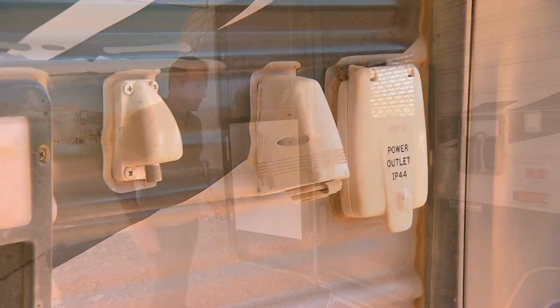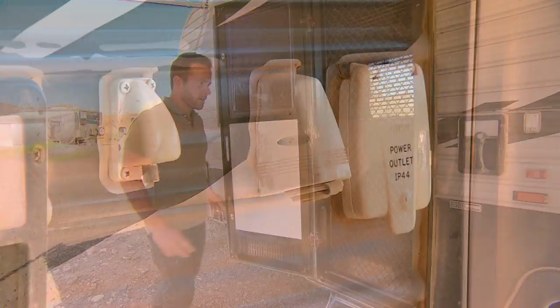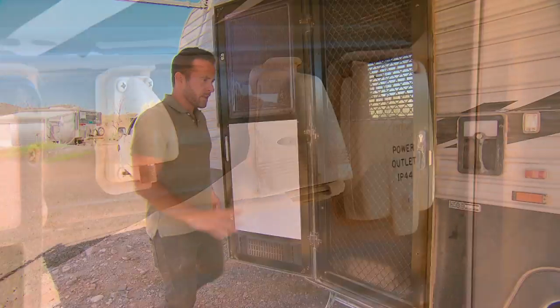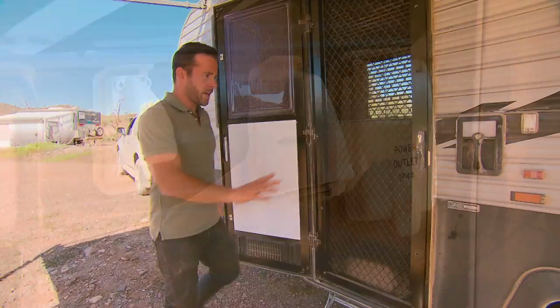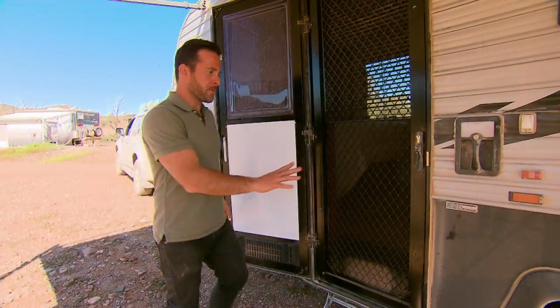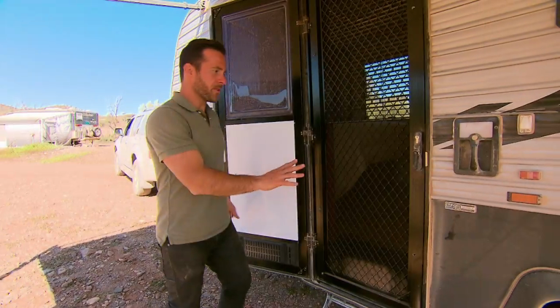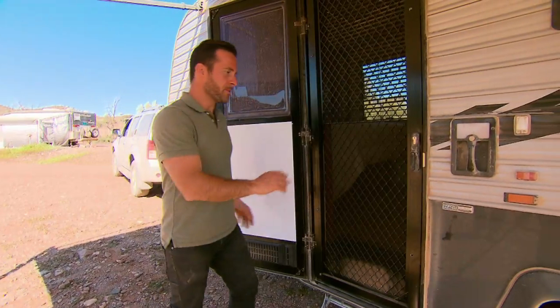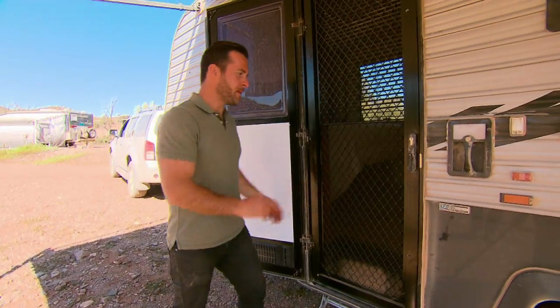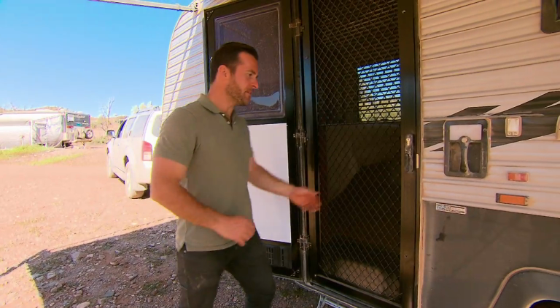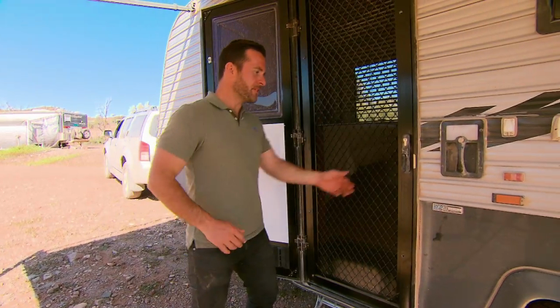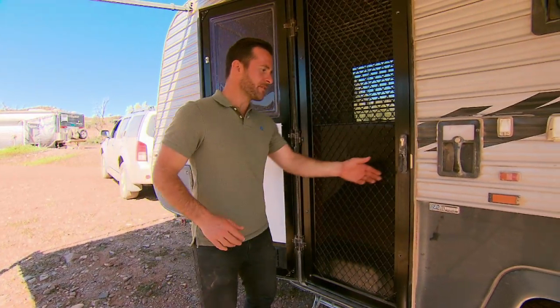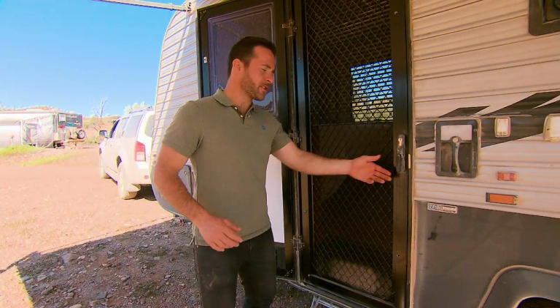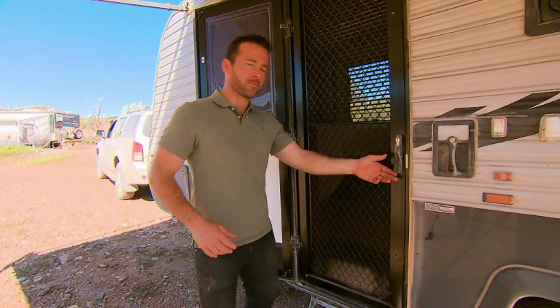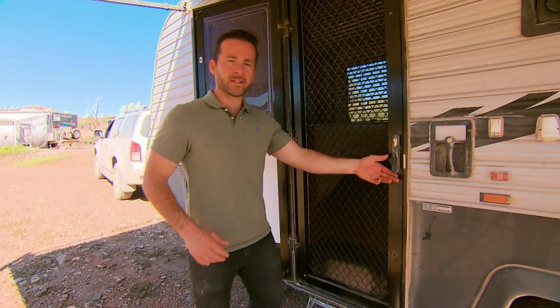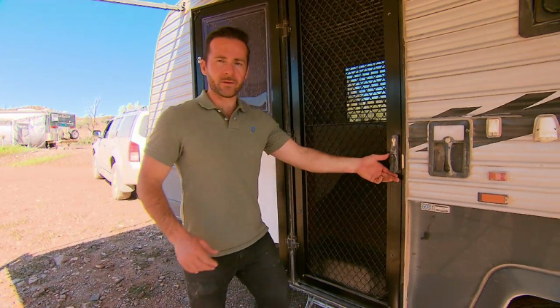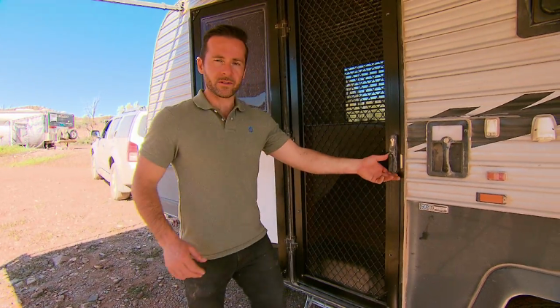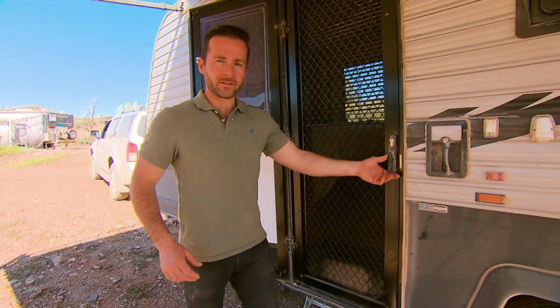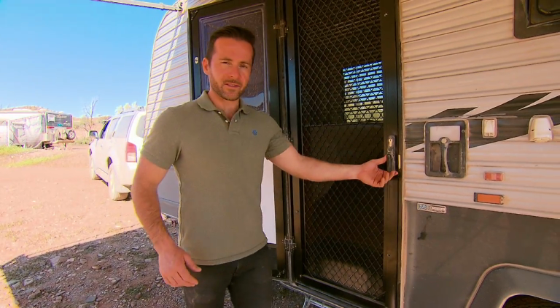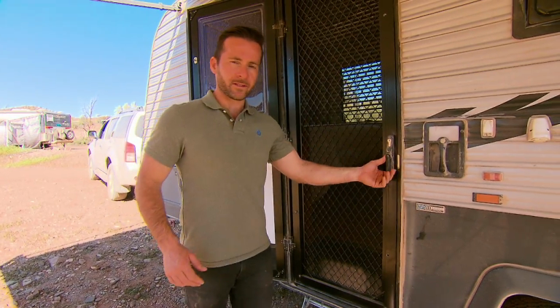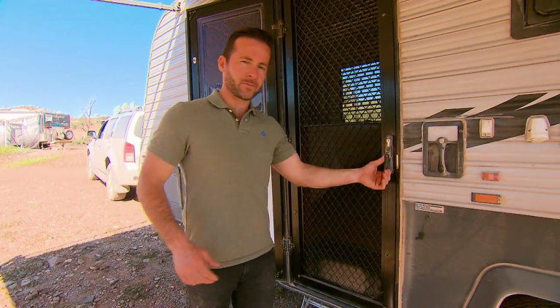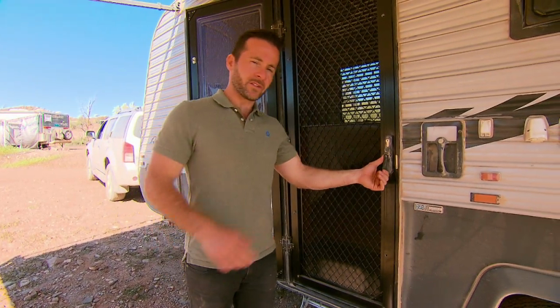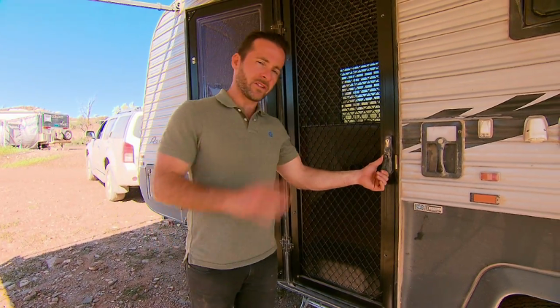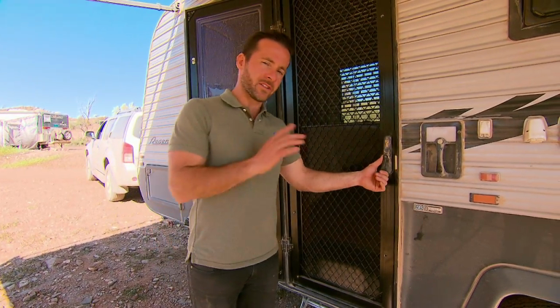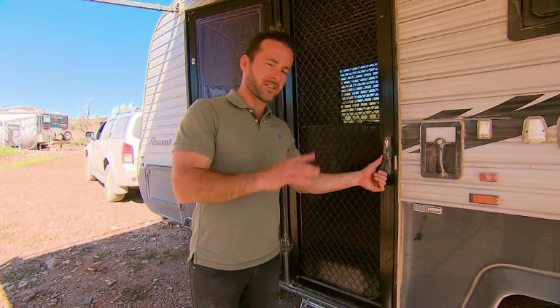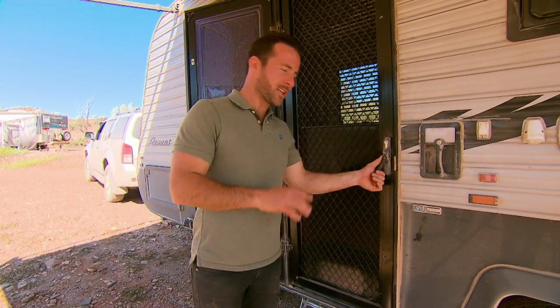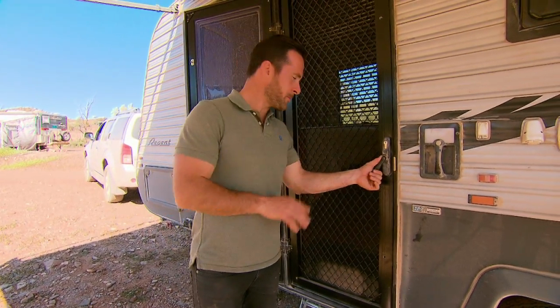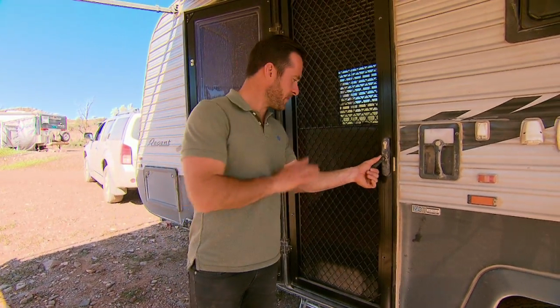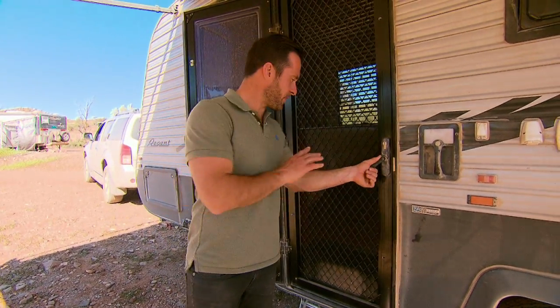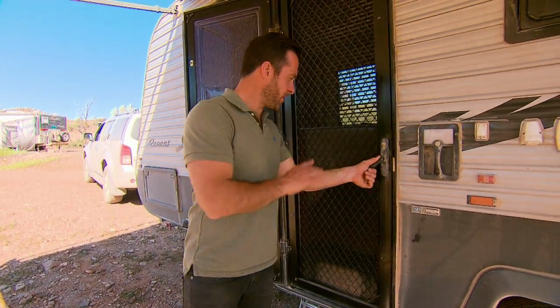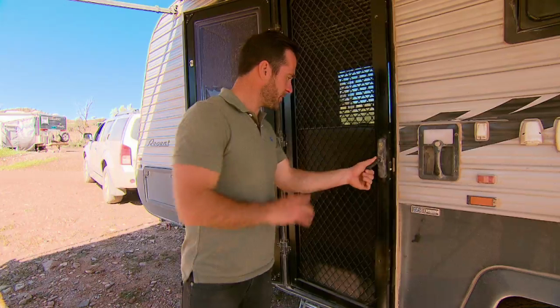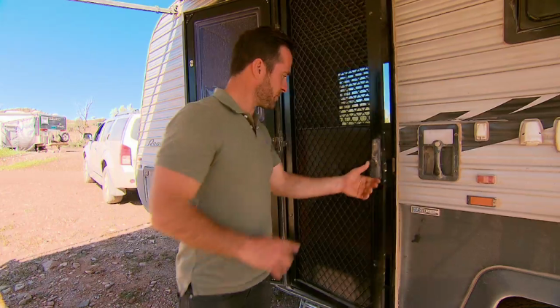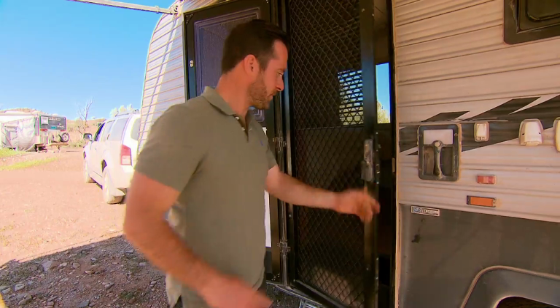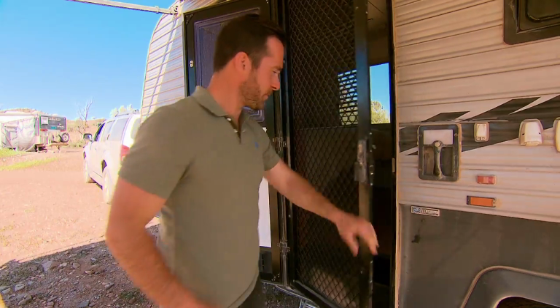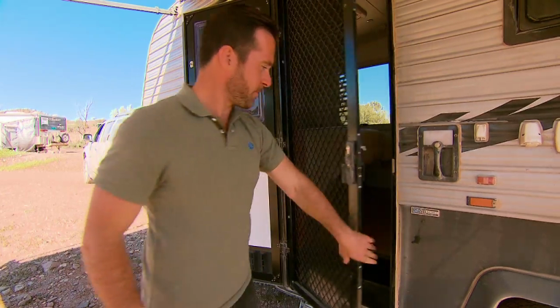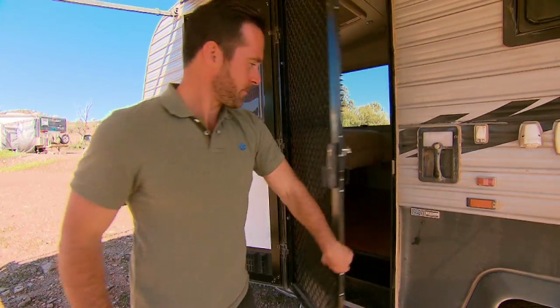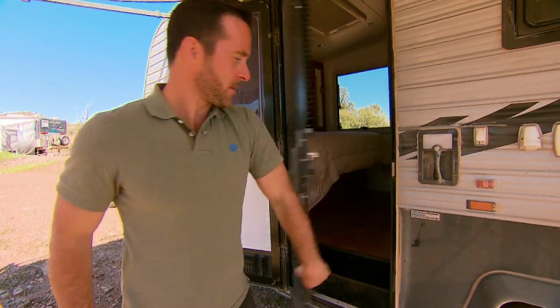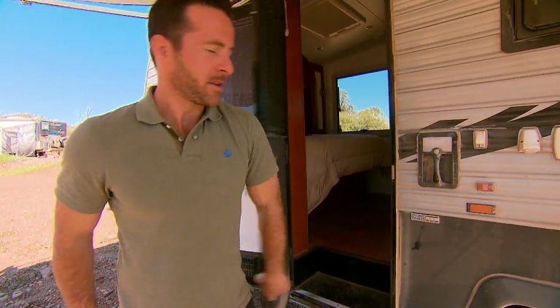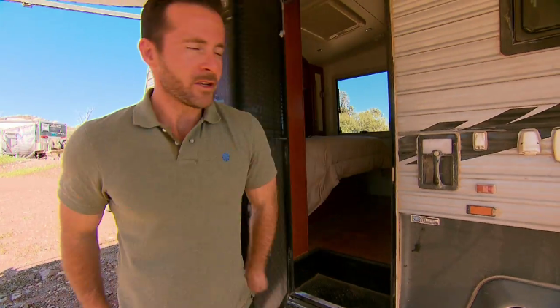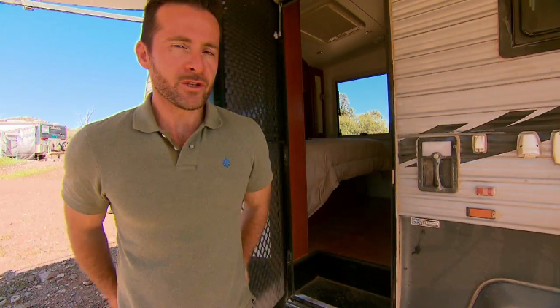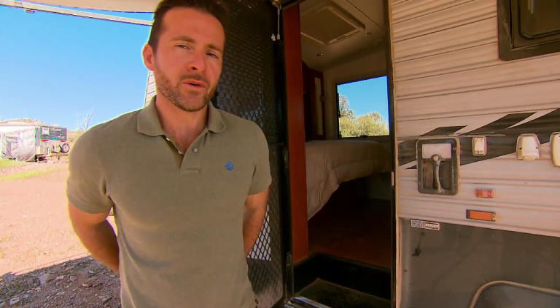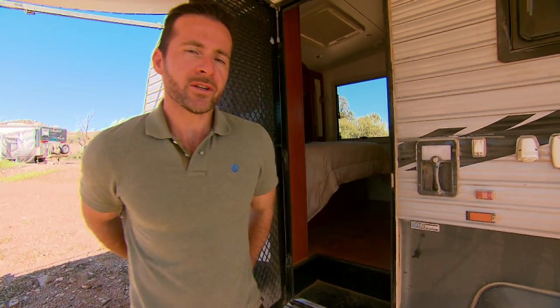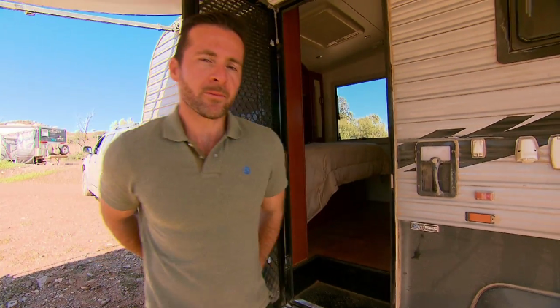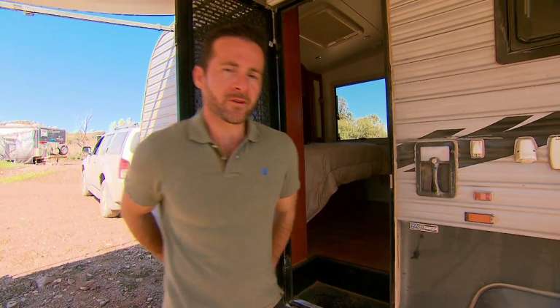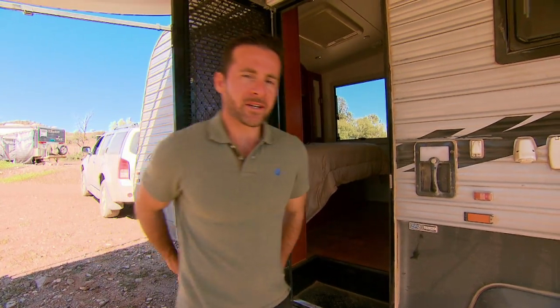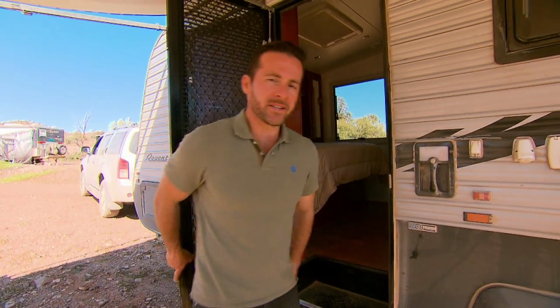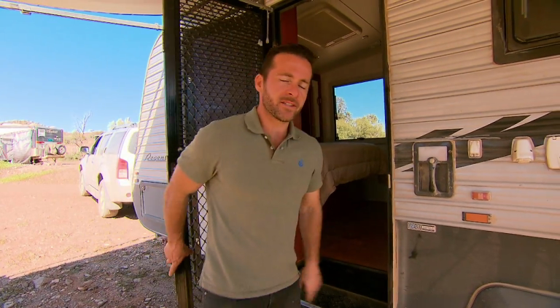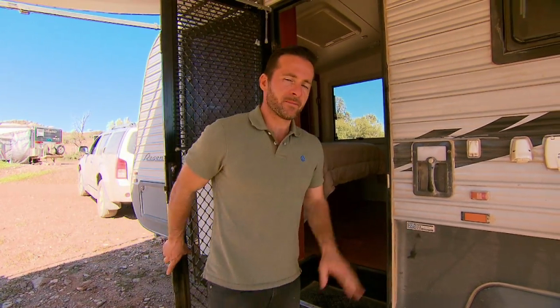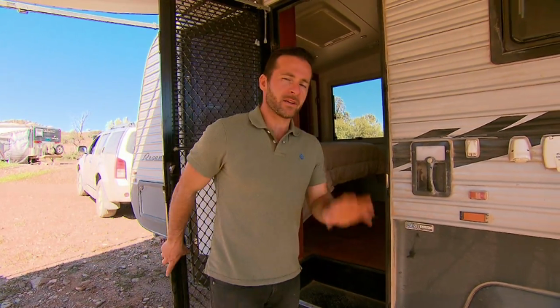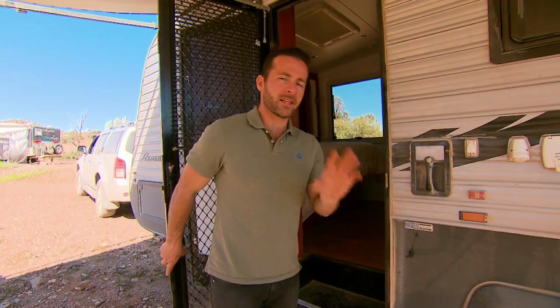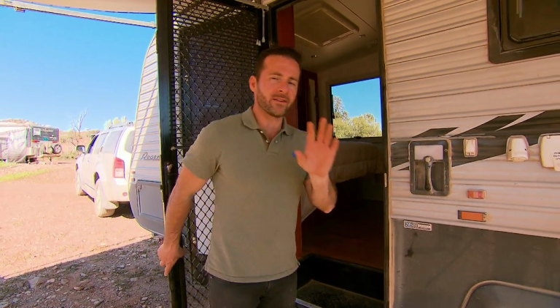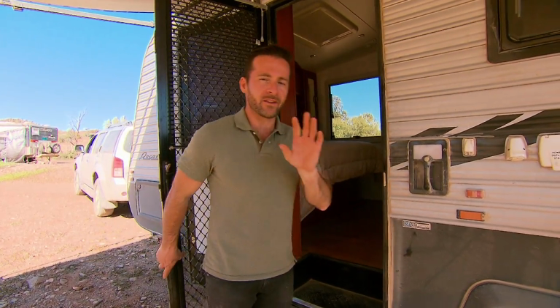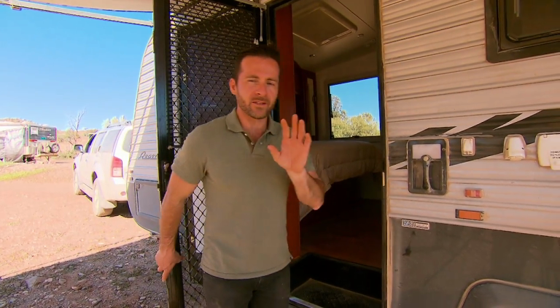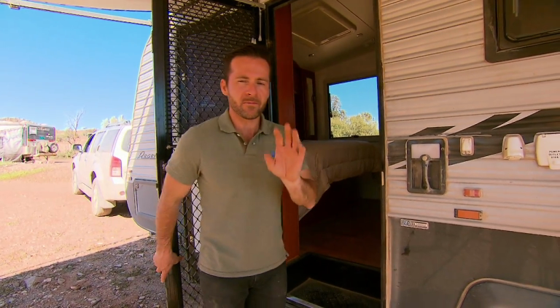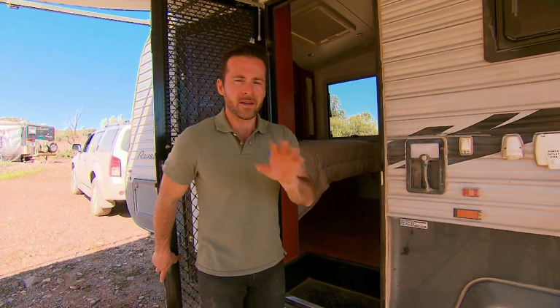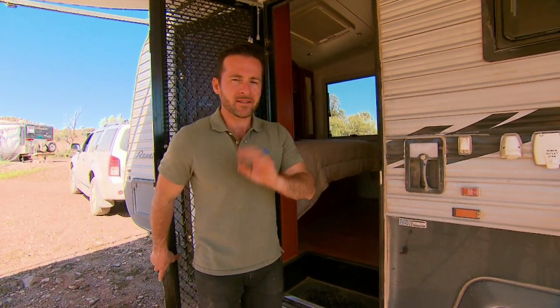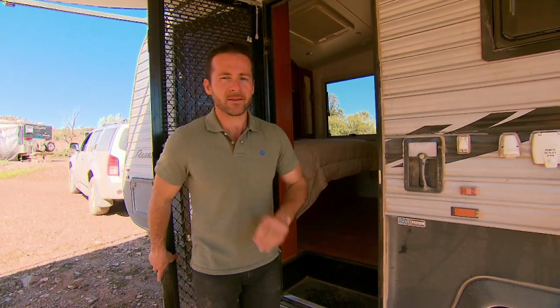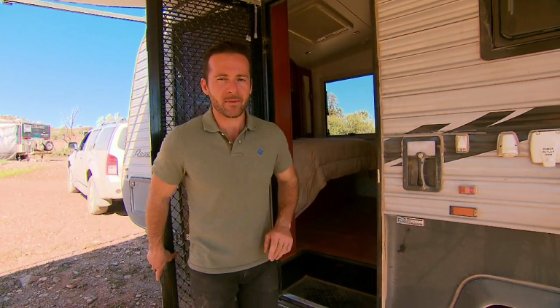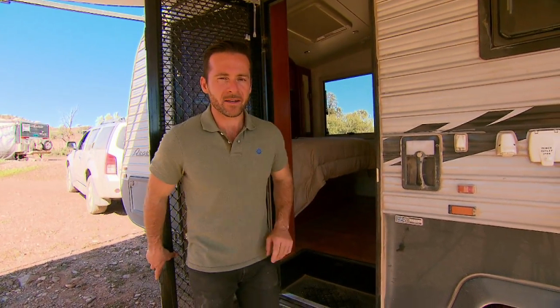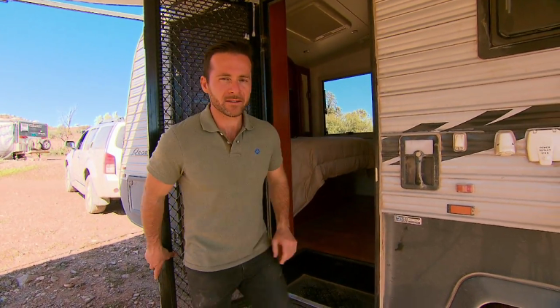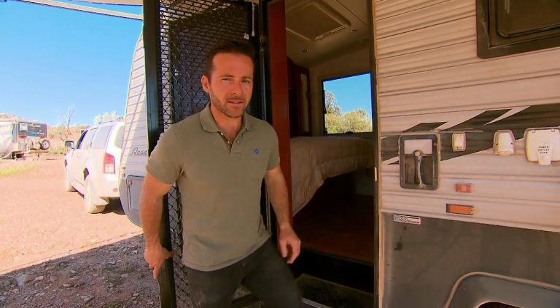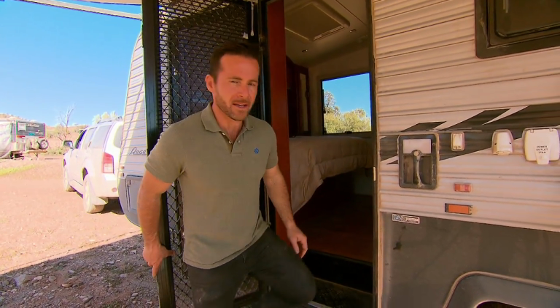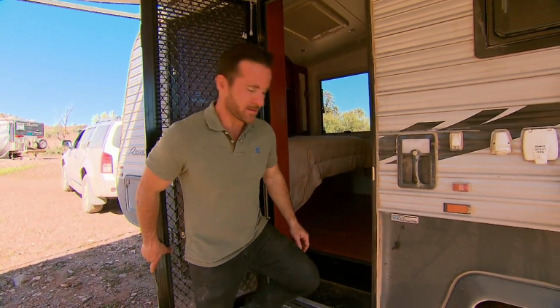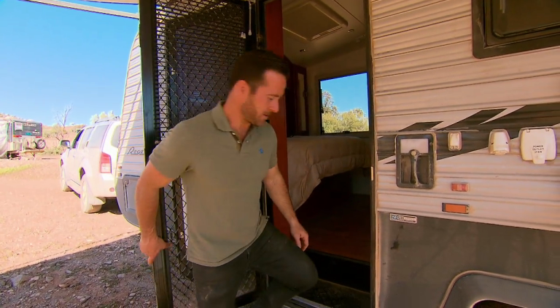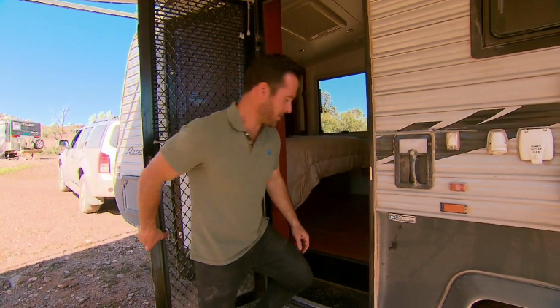With the benefit of the split-door system, you can sleep at night enjoying the breeze, but leaving those pesky bugs outside.